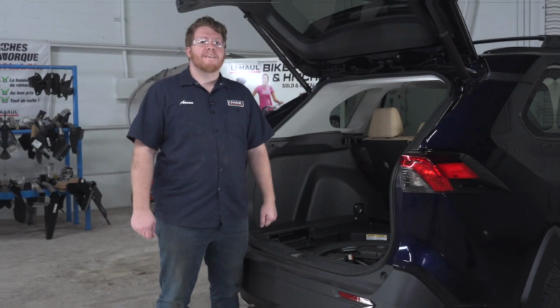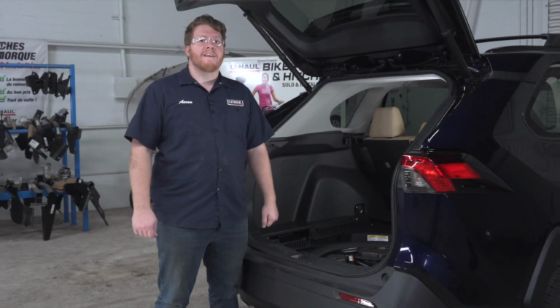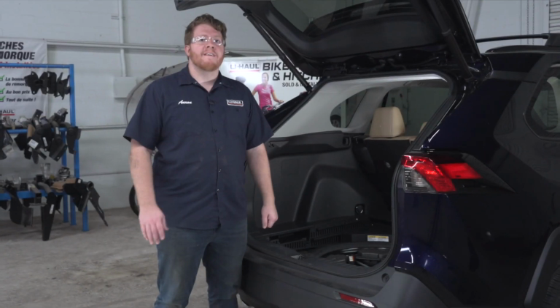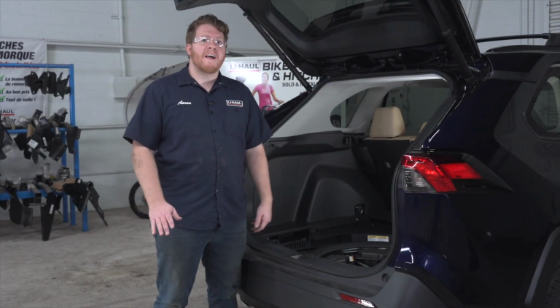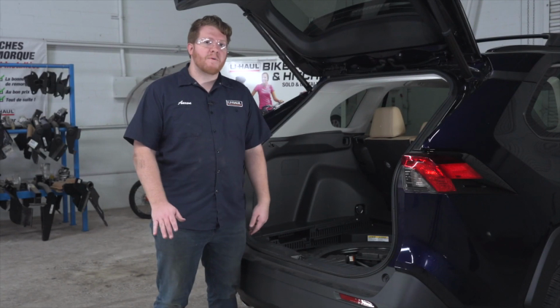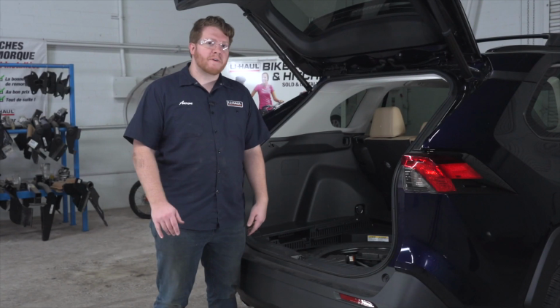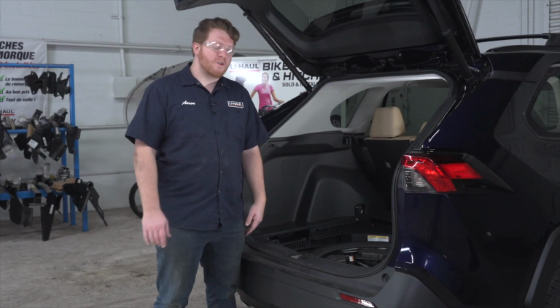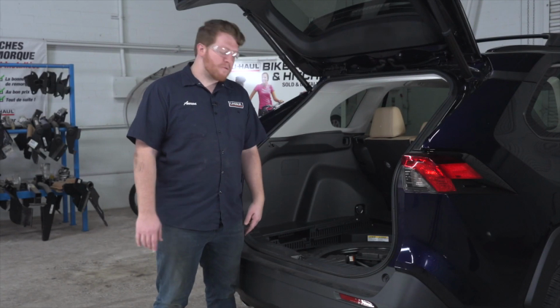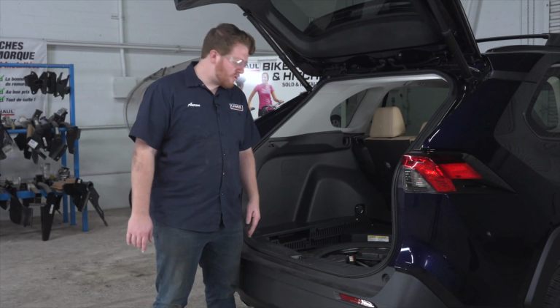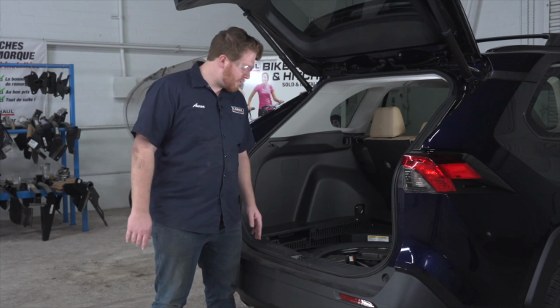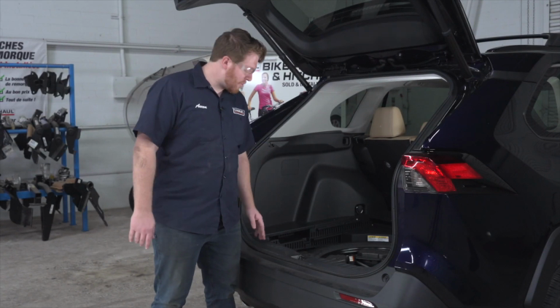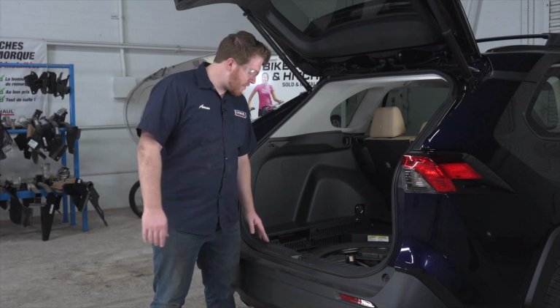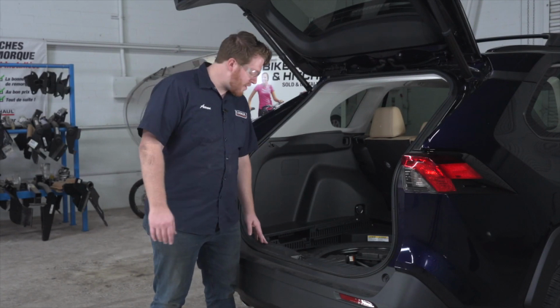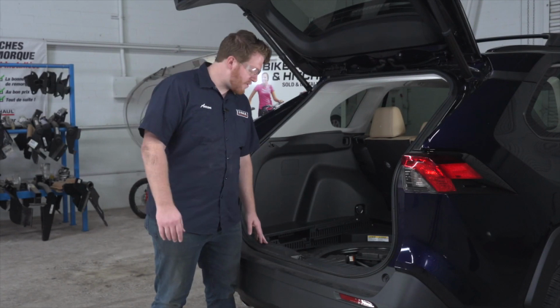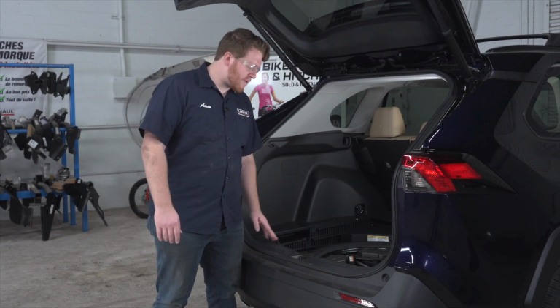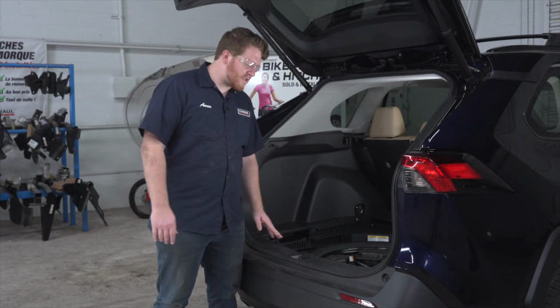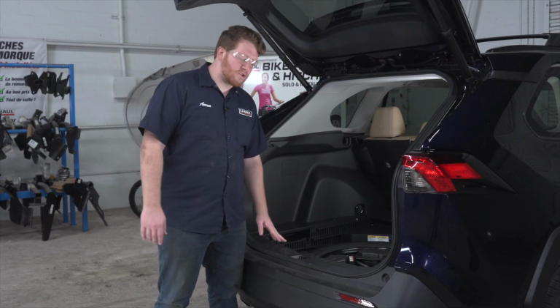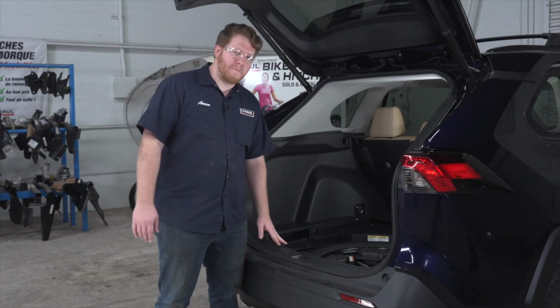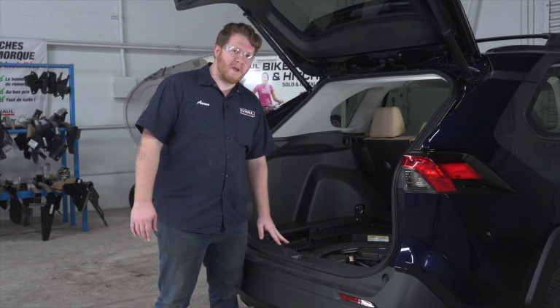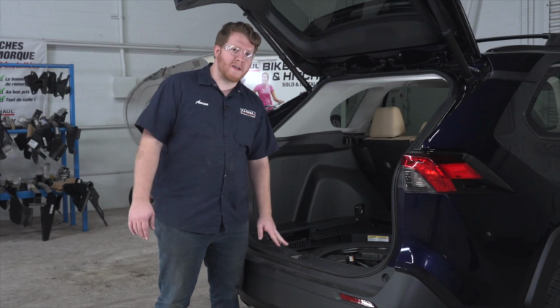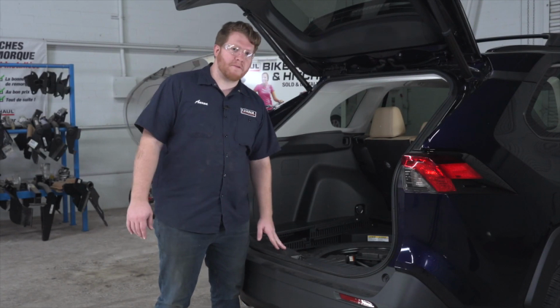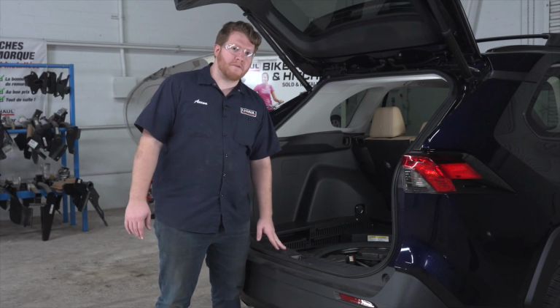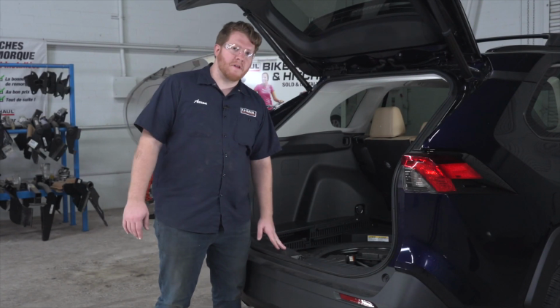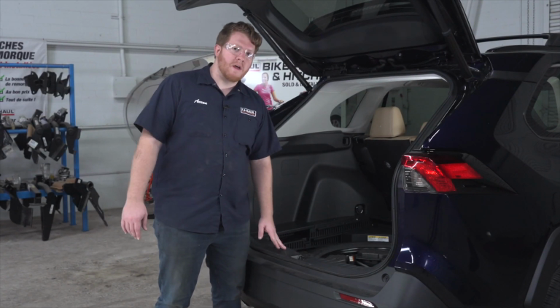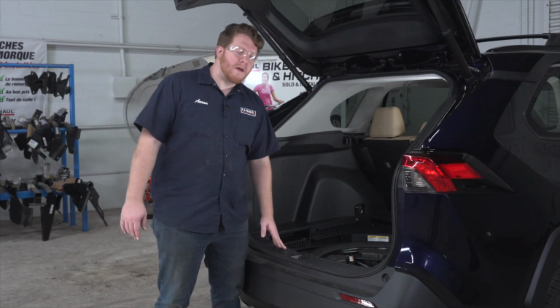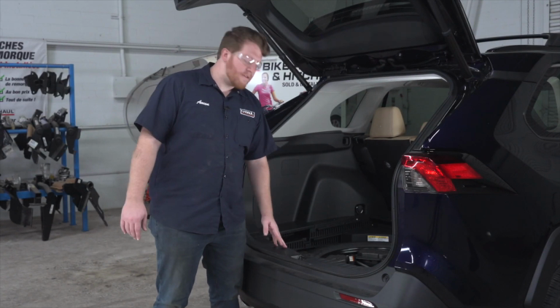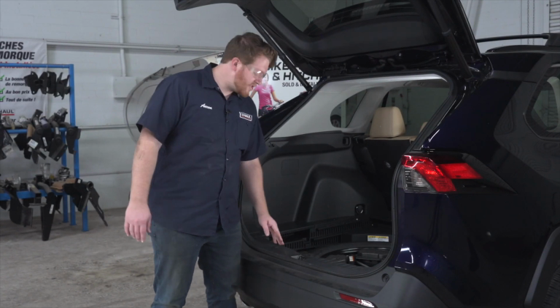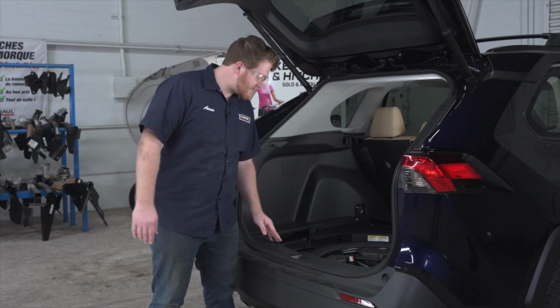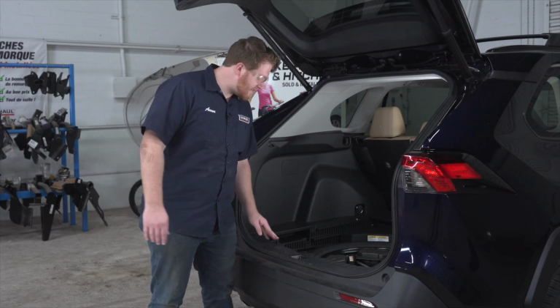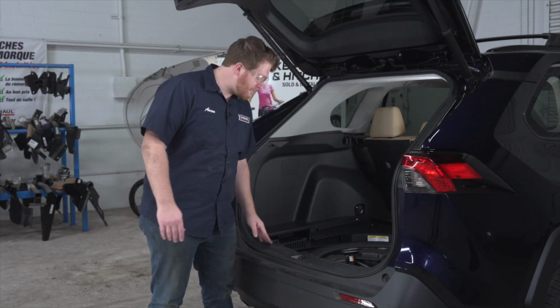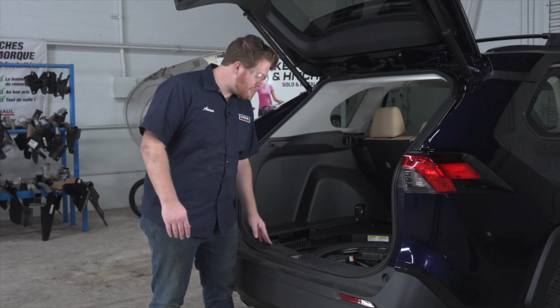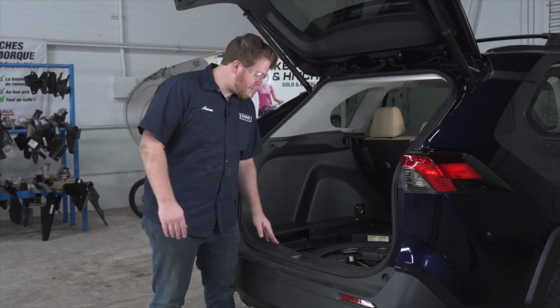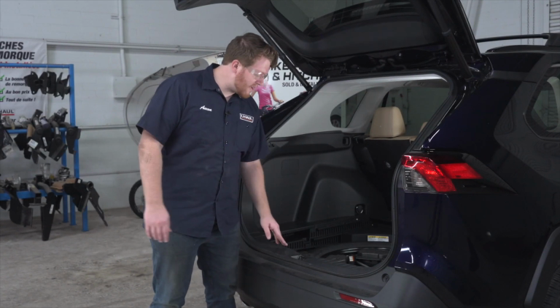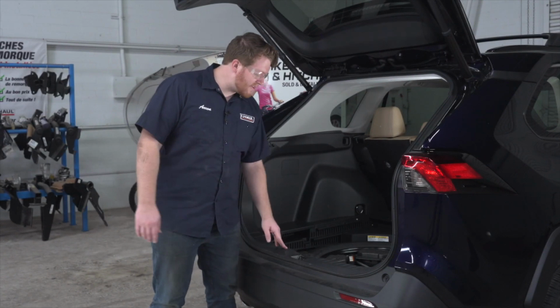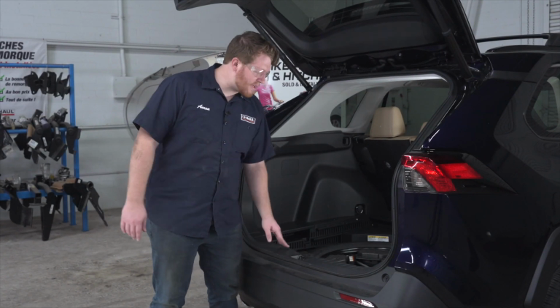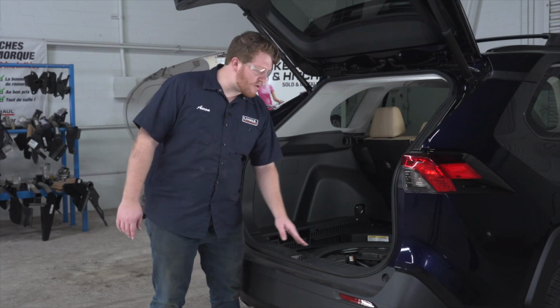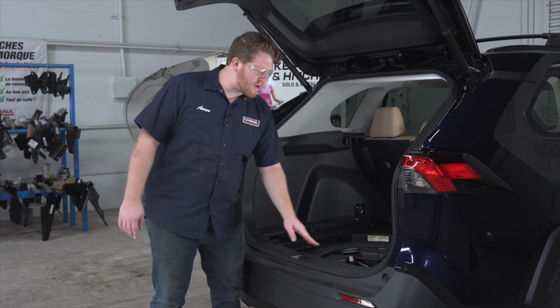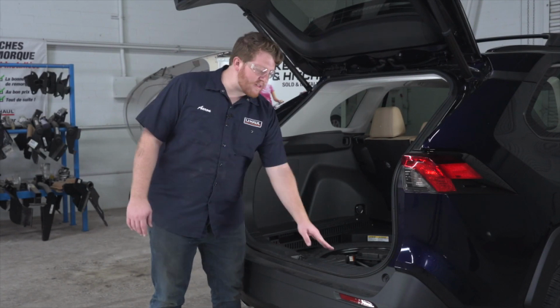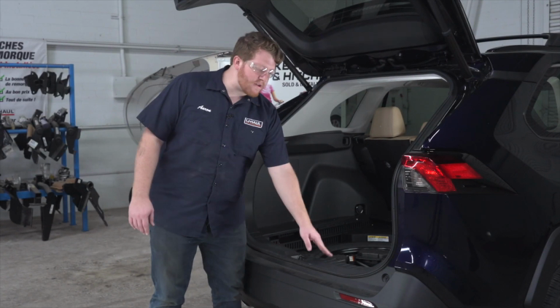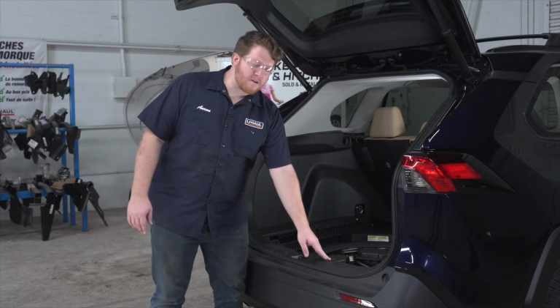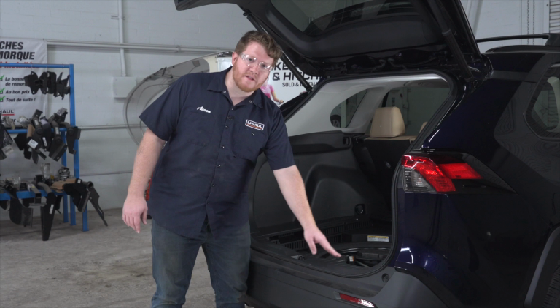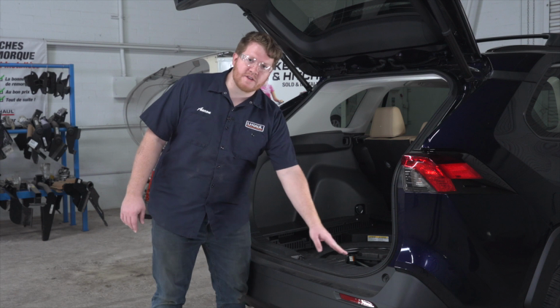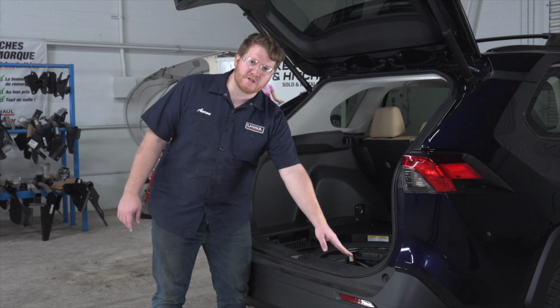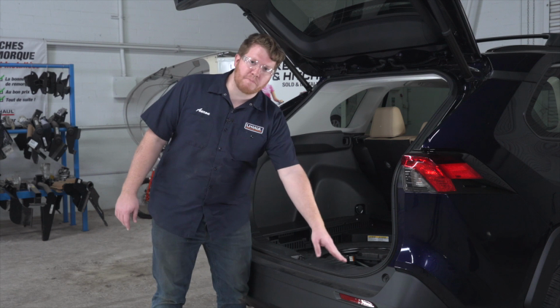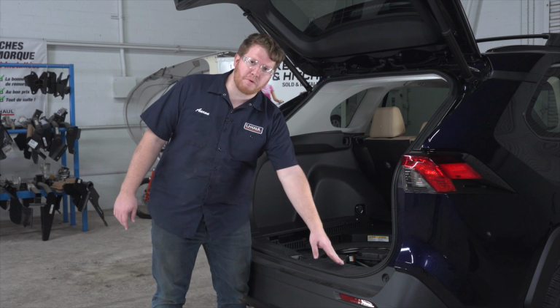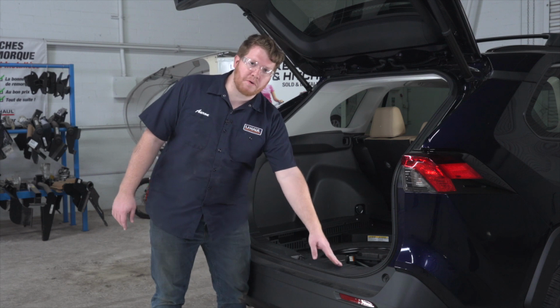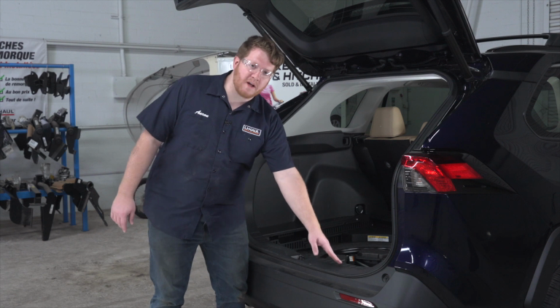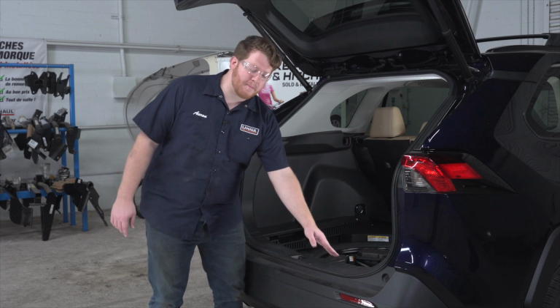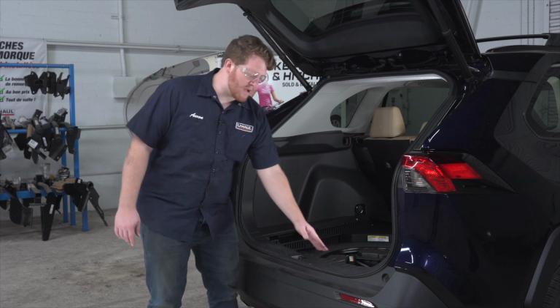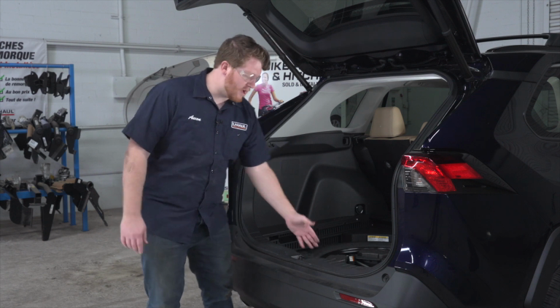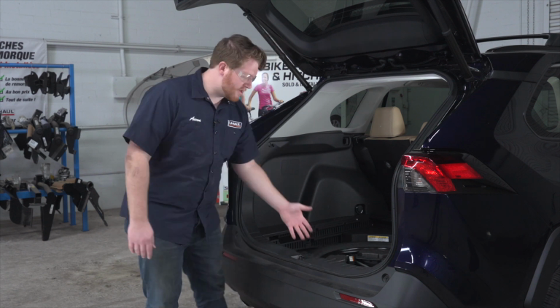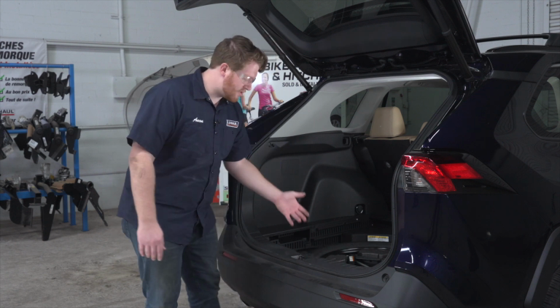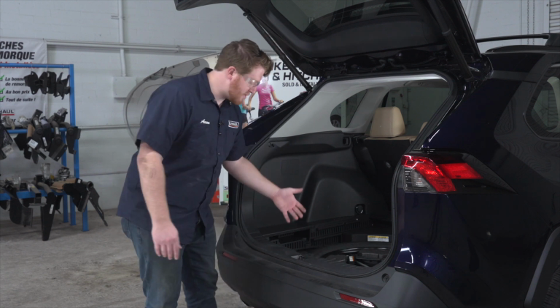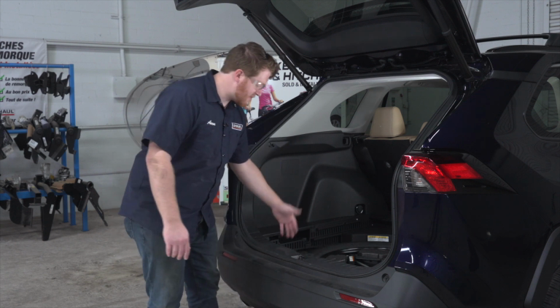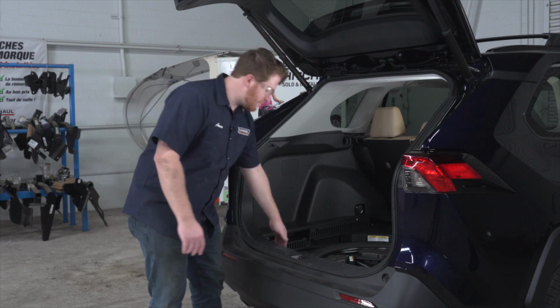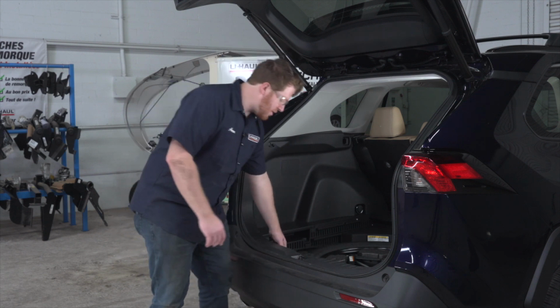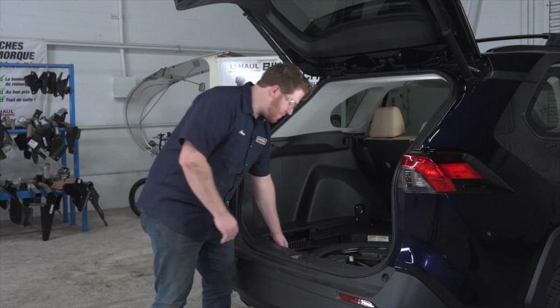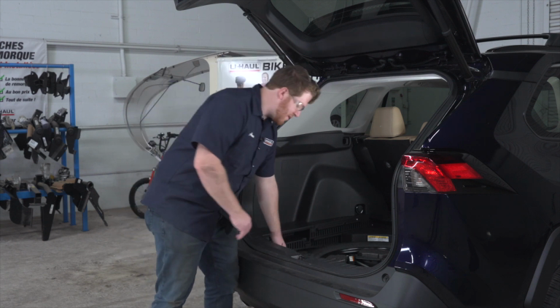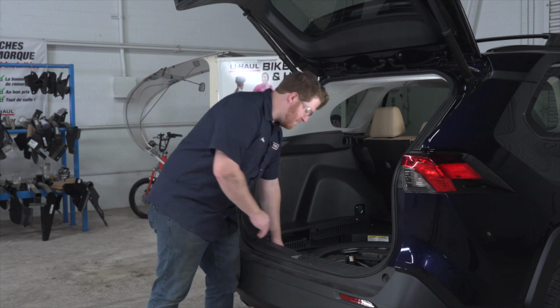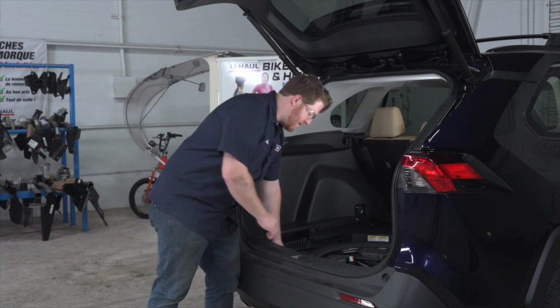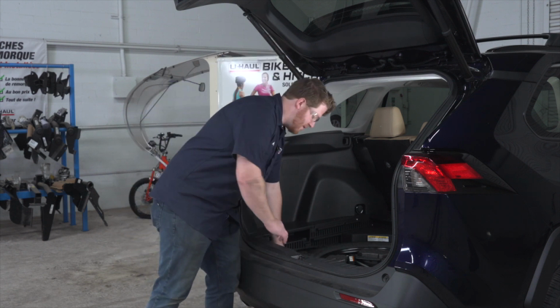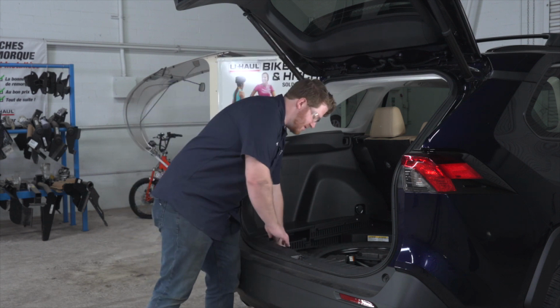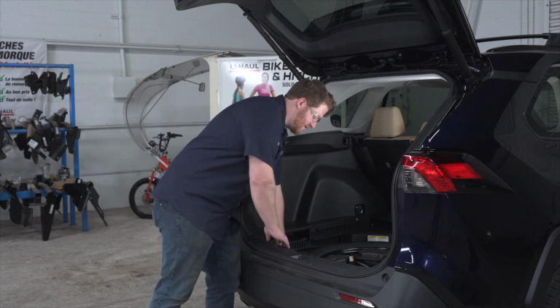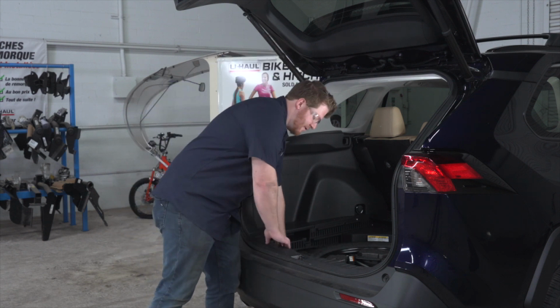Now we're gonna remove the rear threshold panel. There are just a few pins underneath here that just pull up, so we're just gonna pull up on the panel itself.